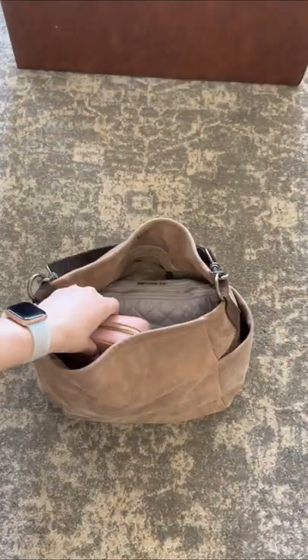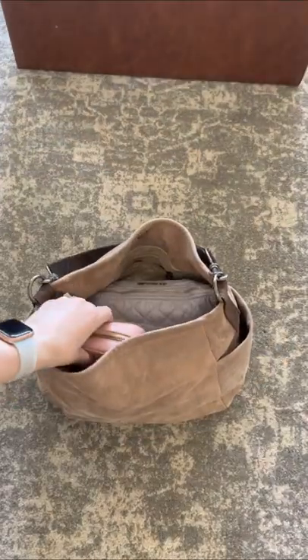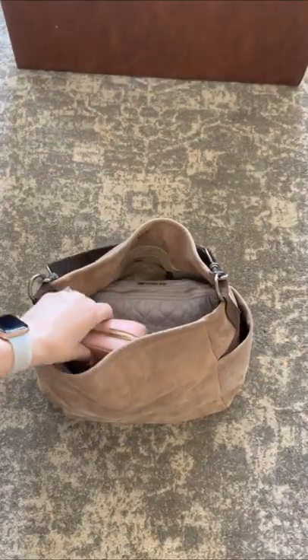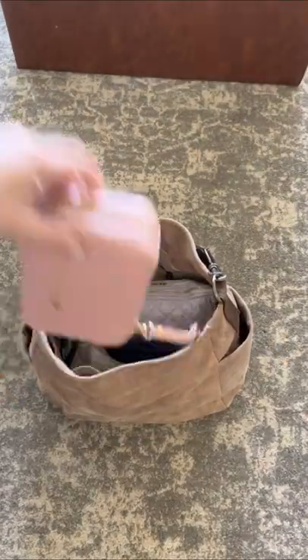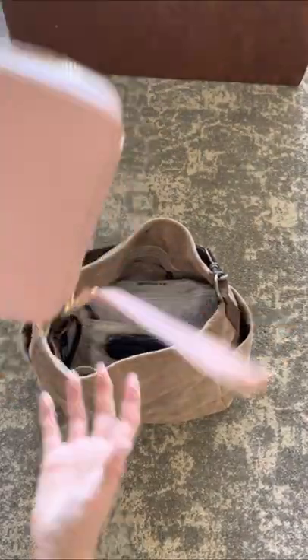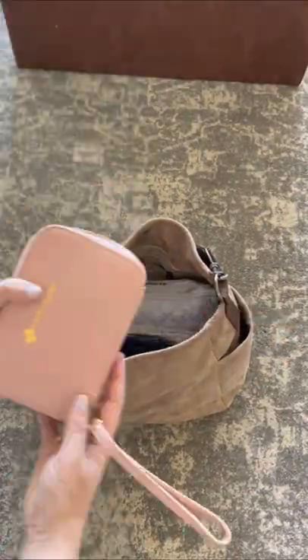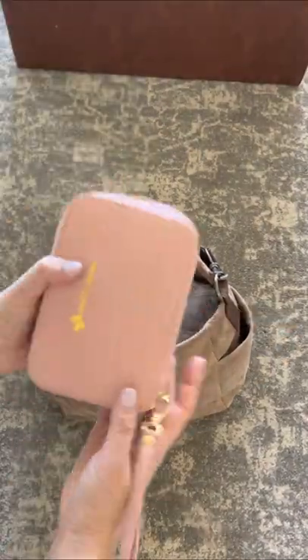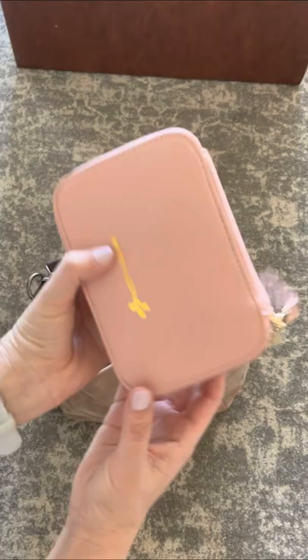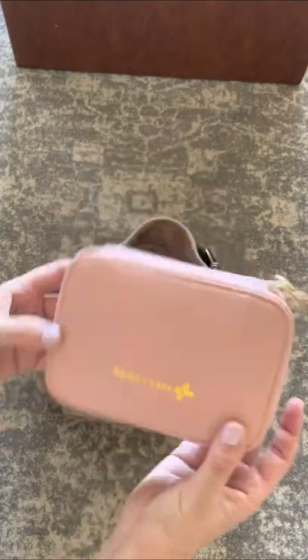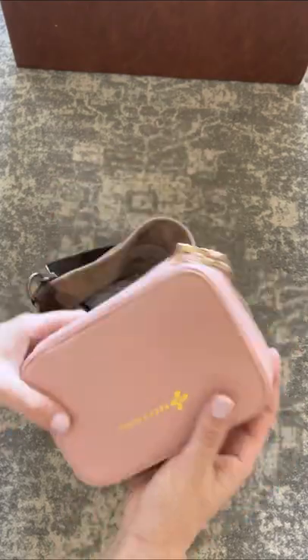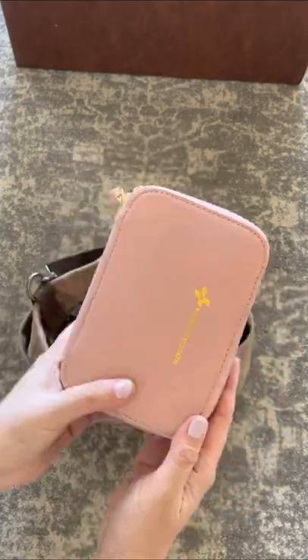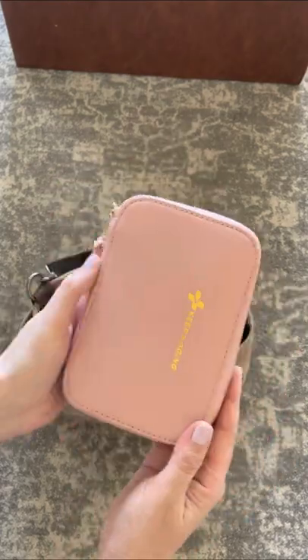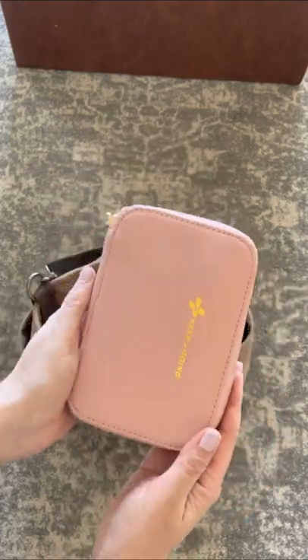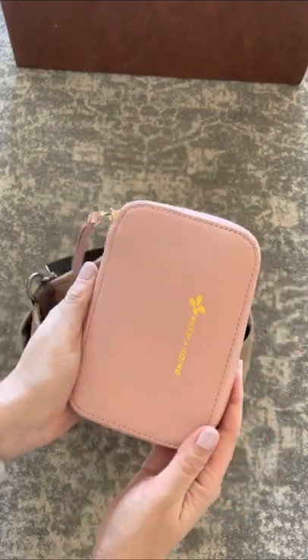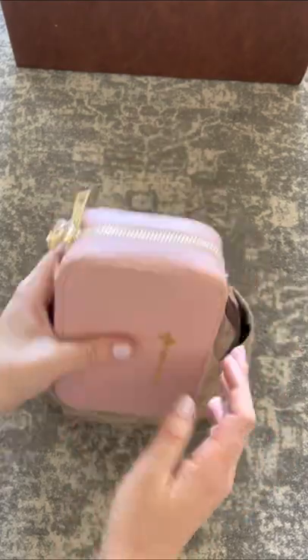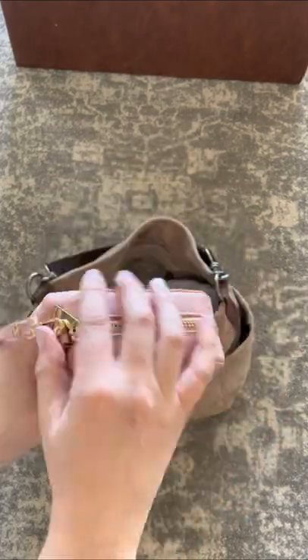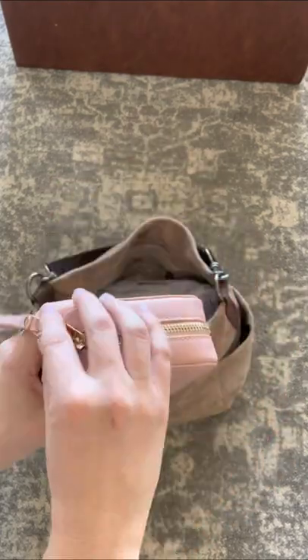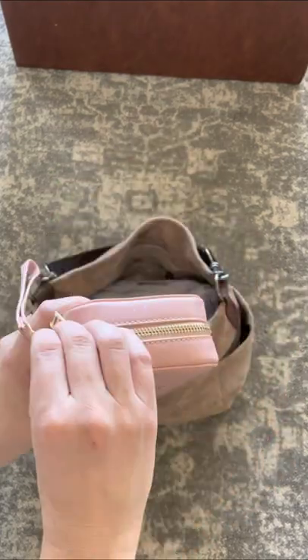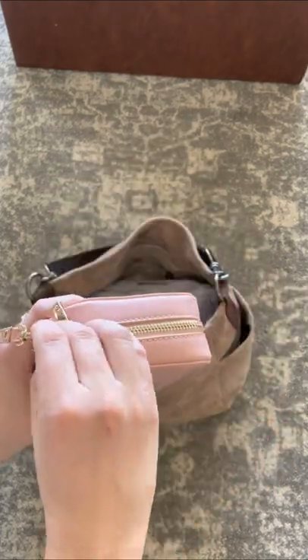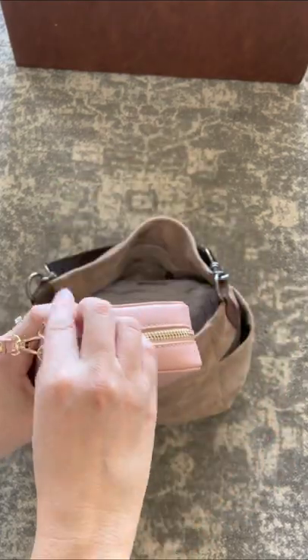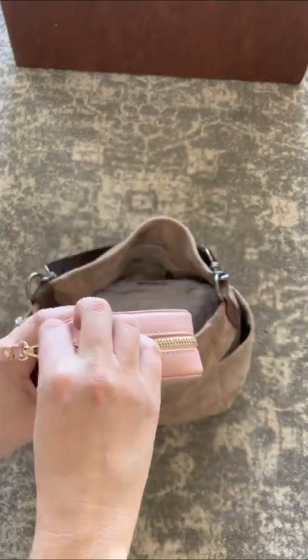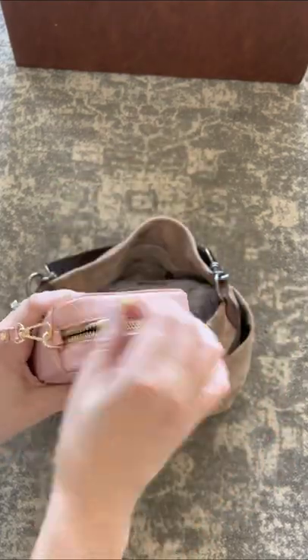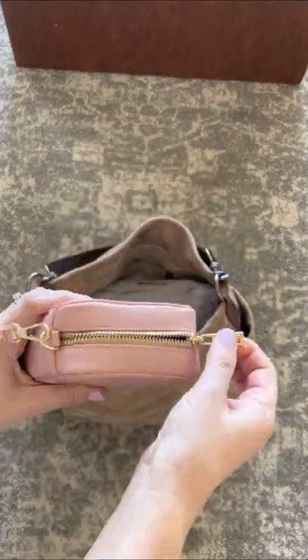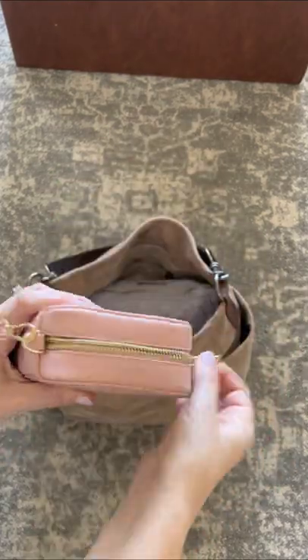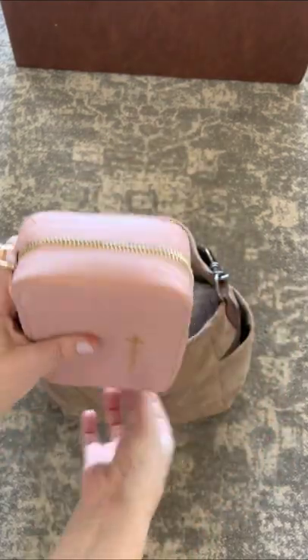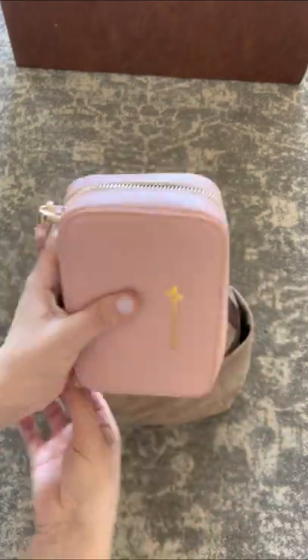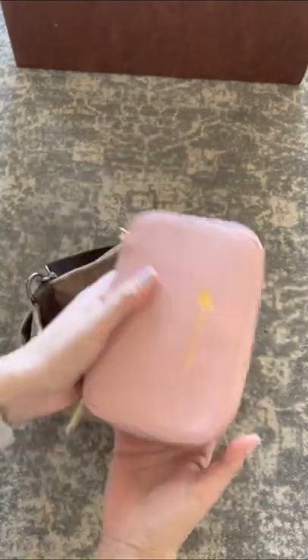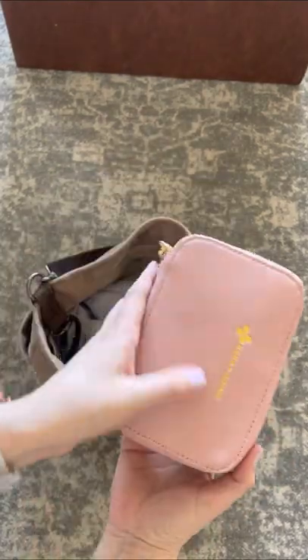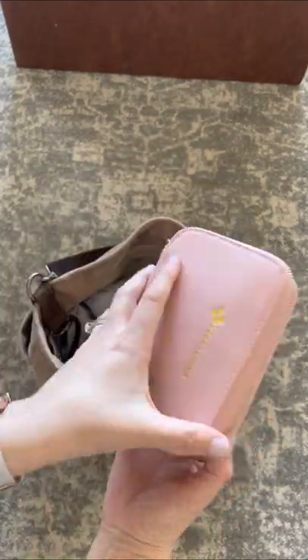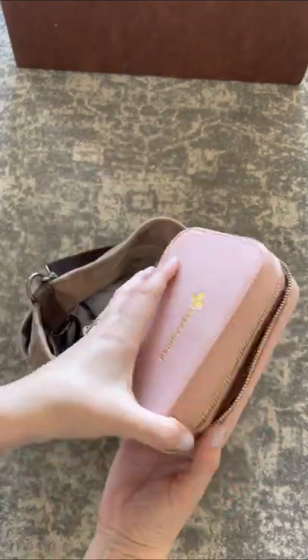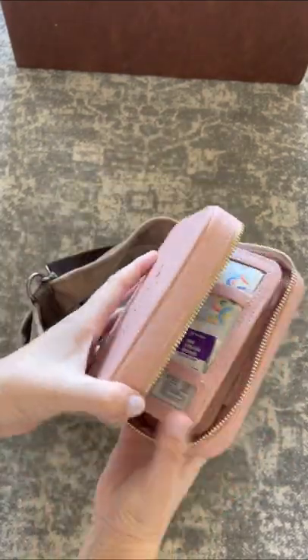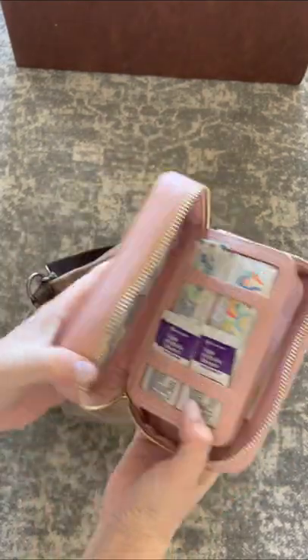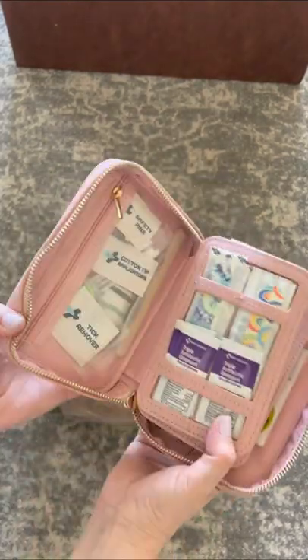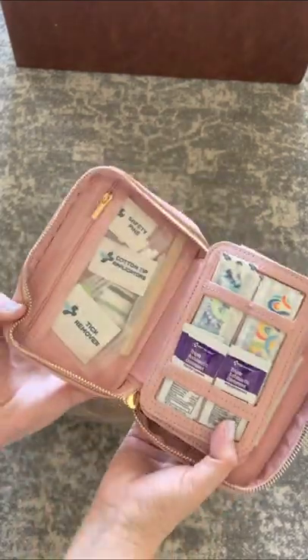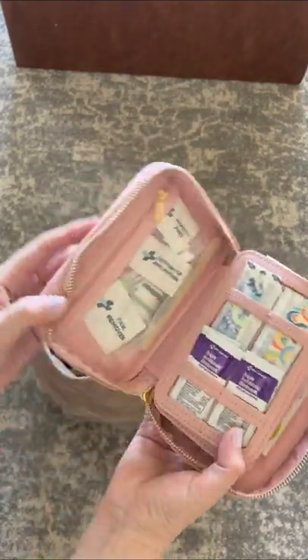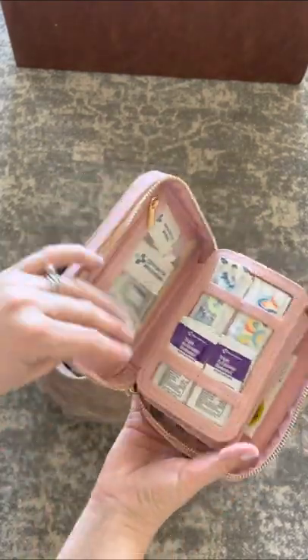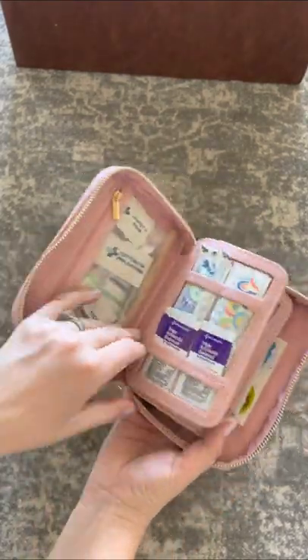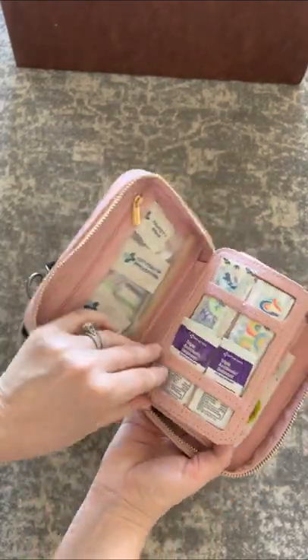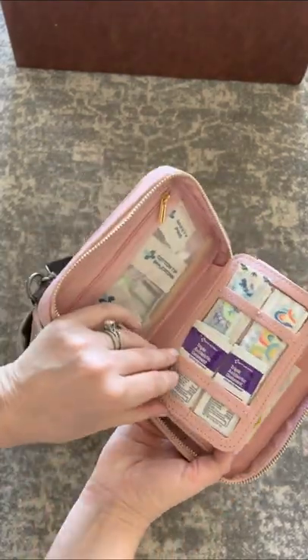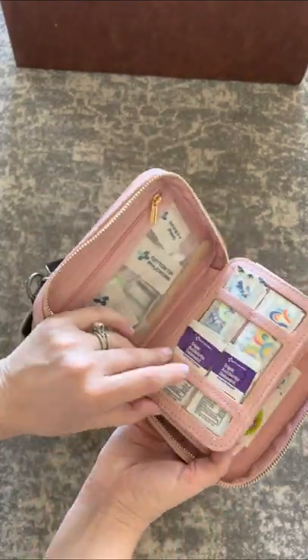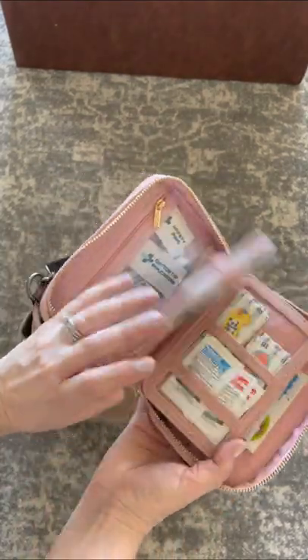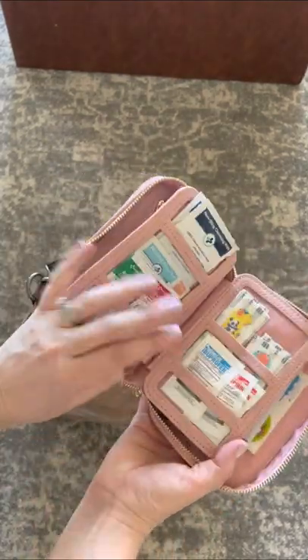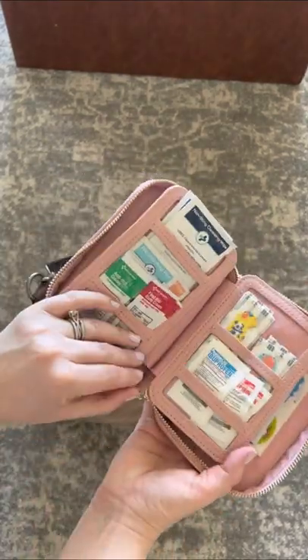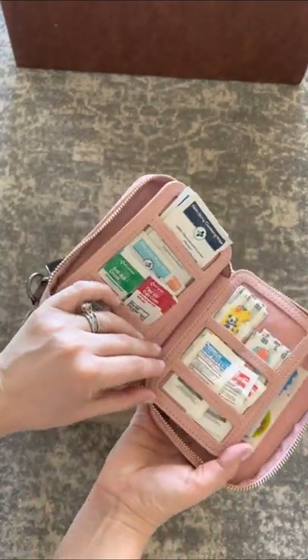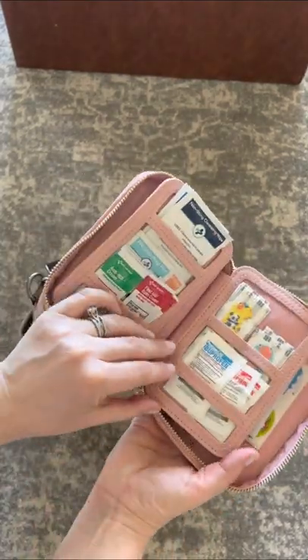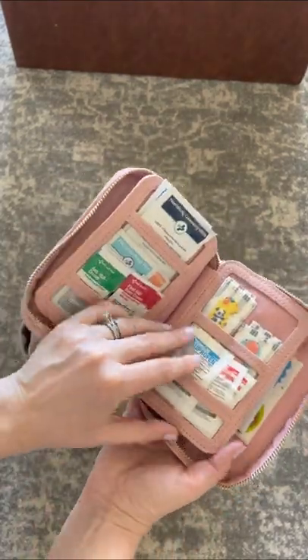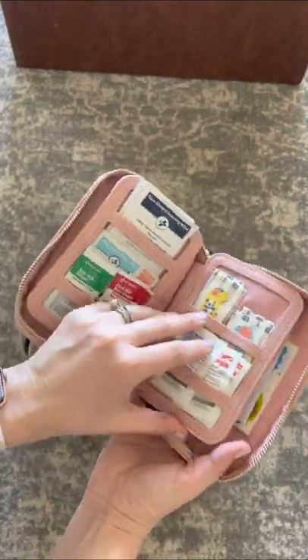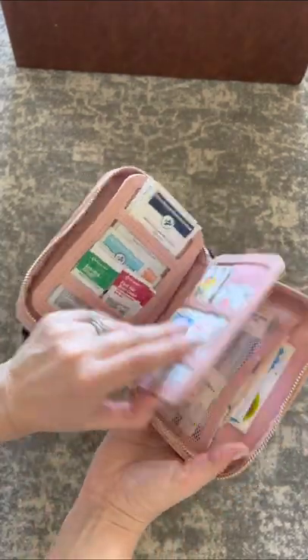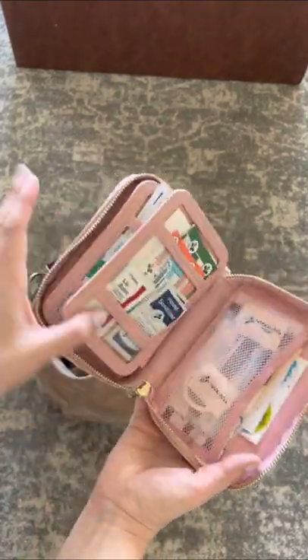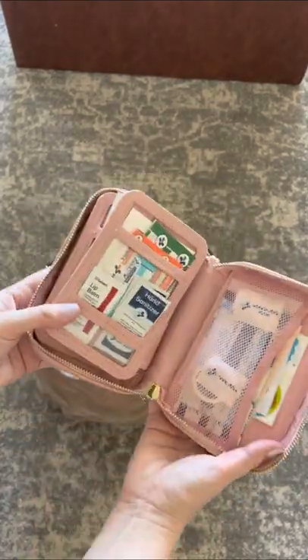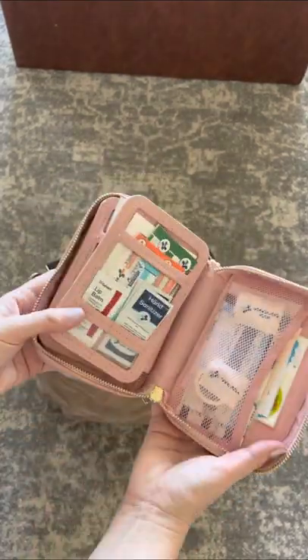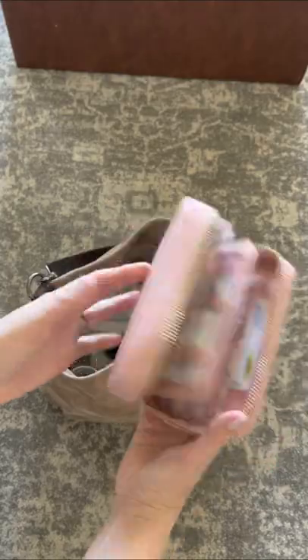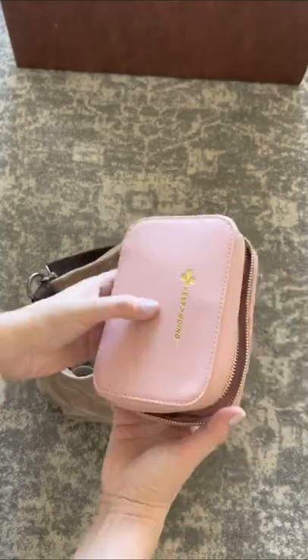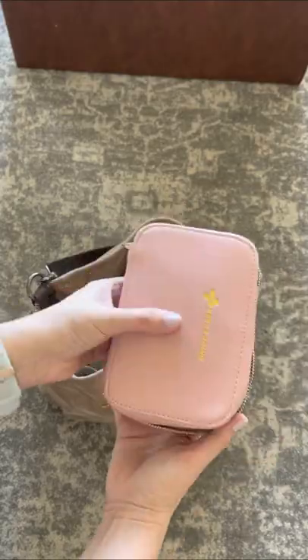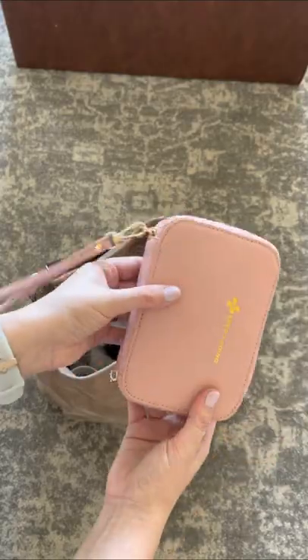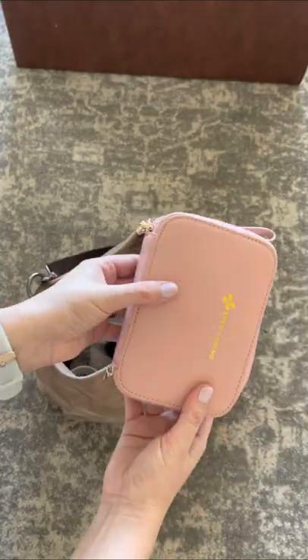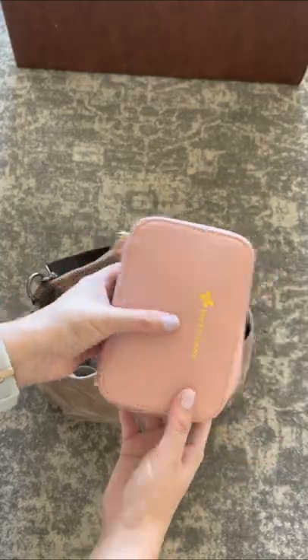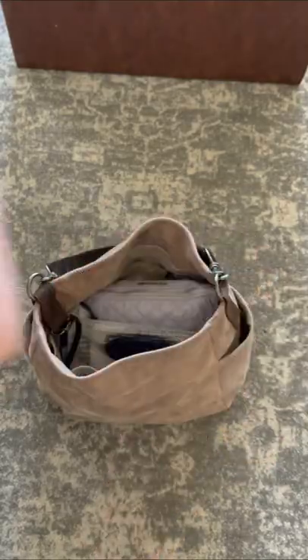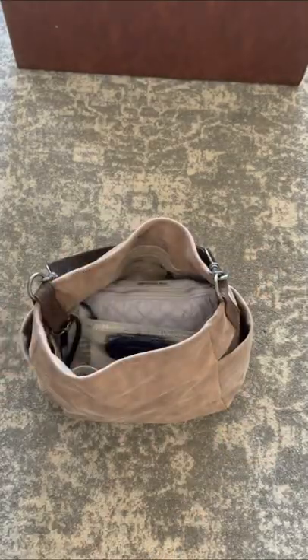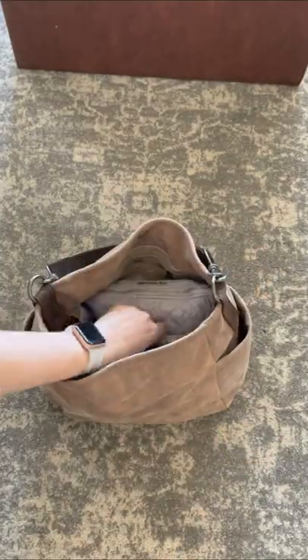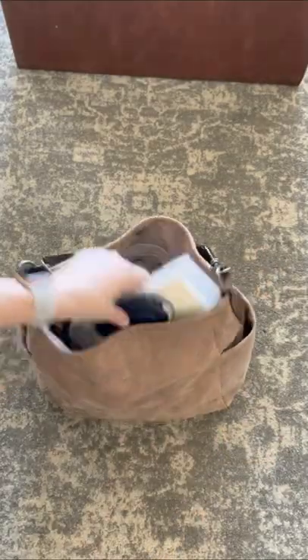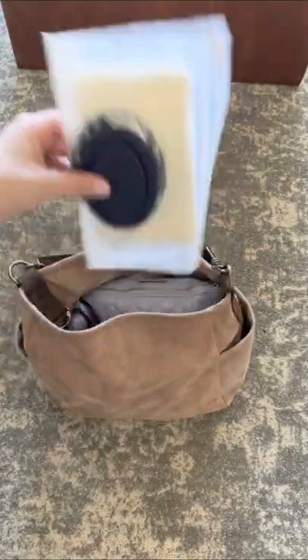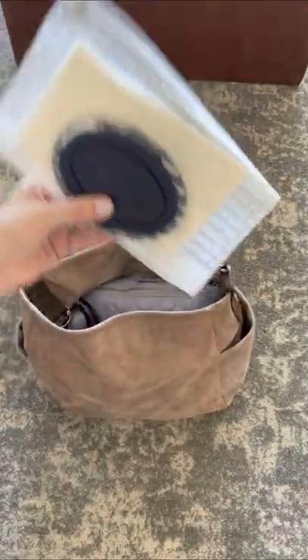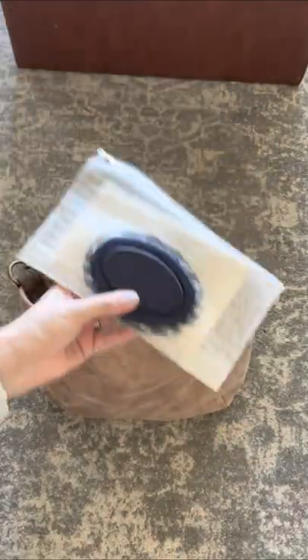First up, my brand new first aid kit from Keep Going First Aid. This is in their vegan leather and it's absolutely adorable. Definitely the most organized first aid kit I've ever seen.